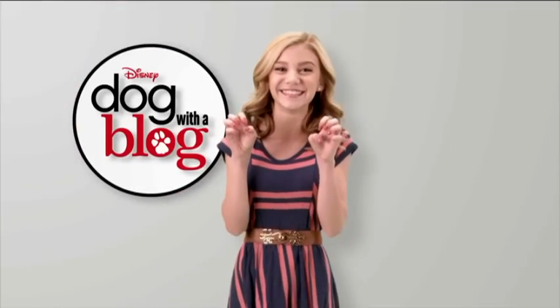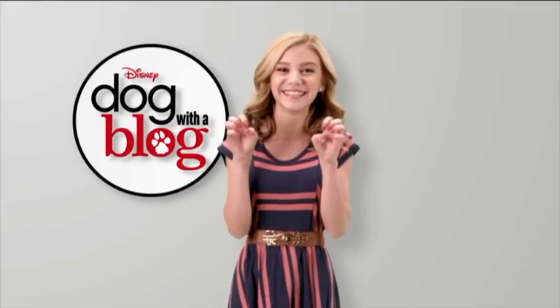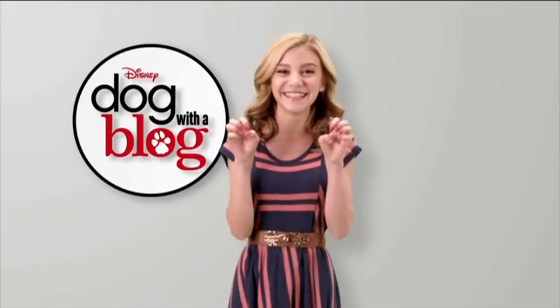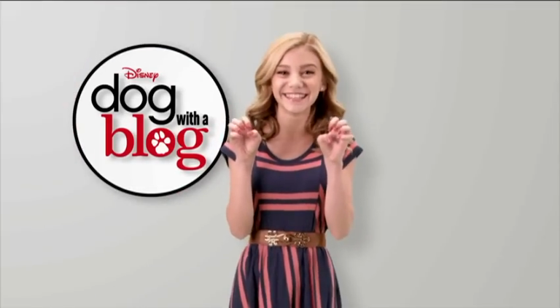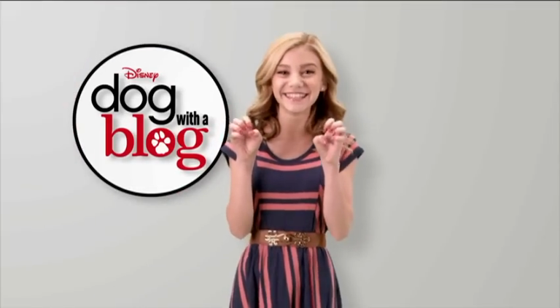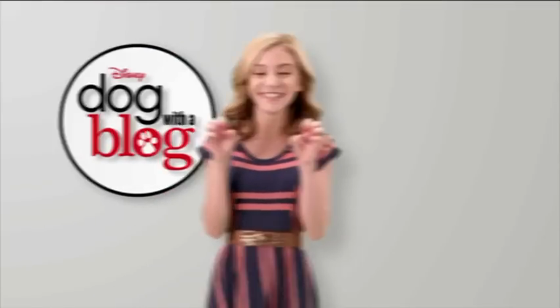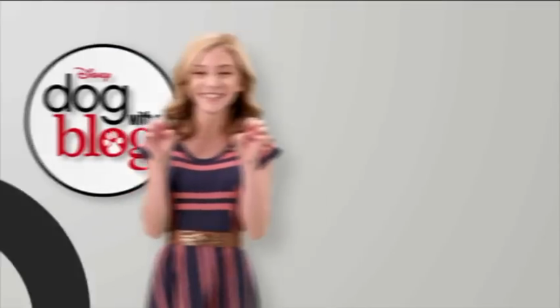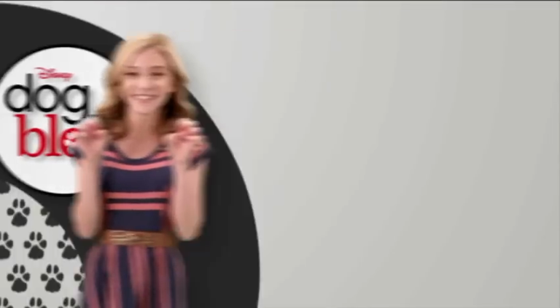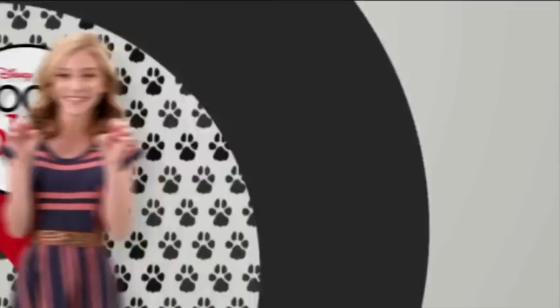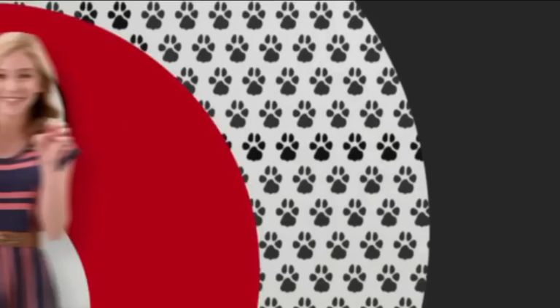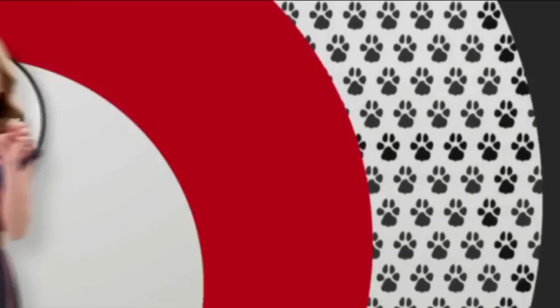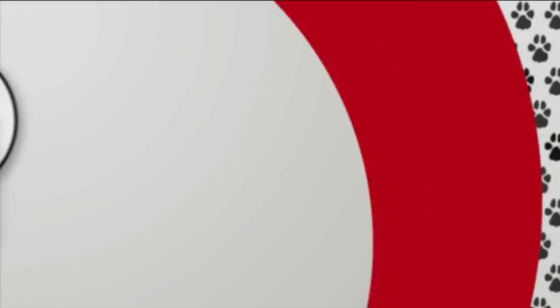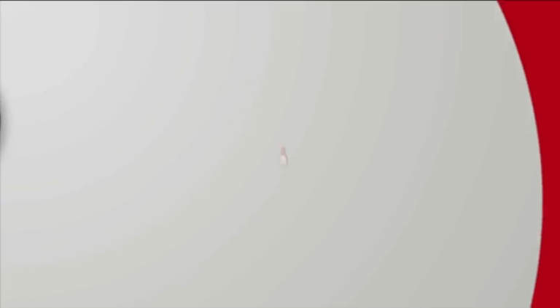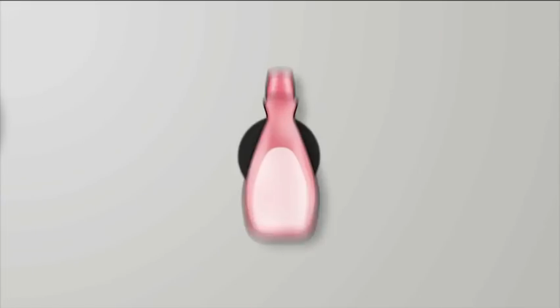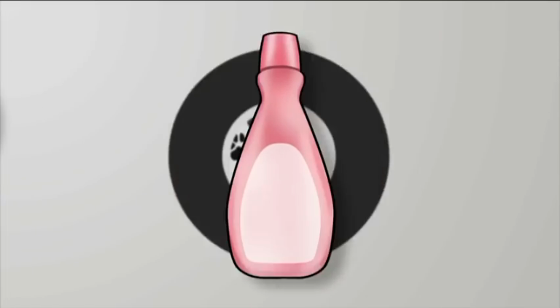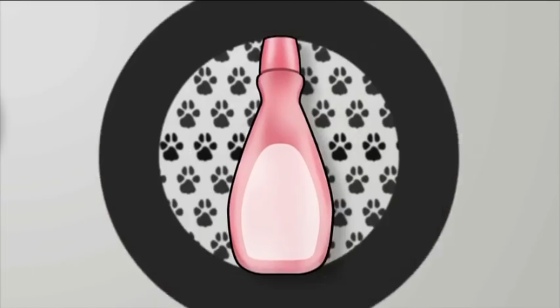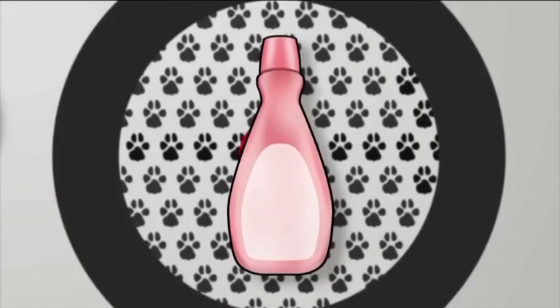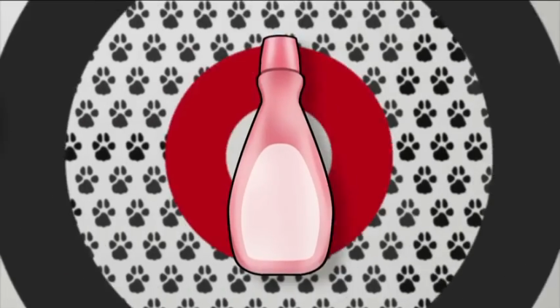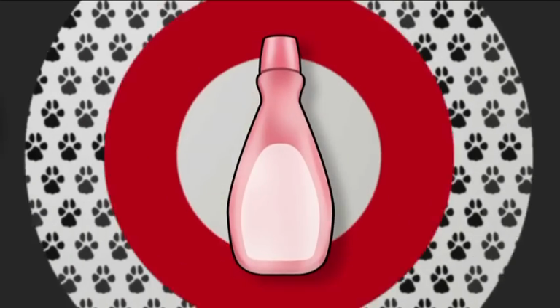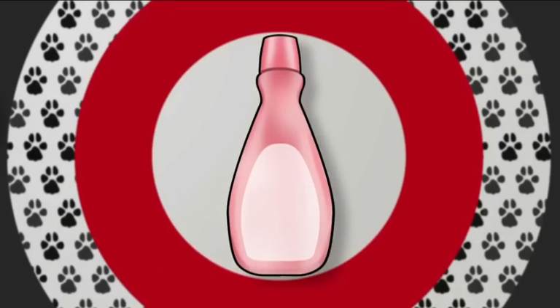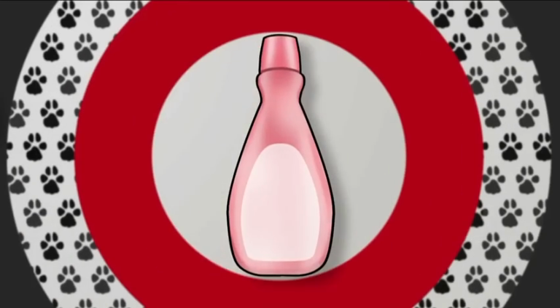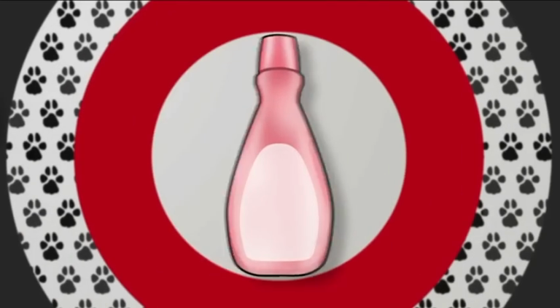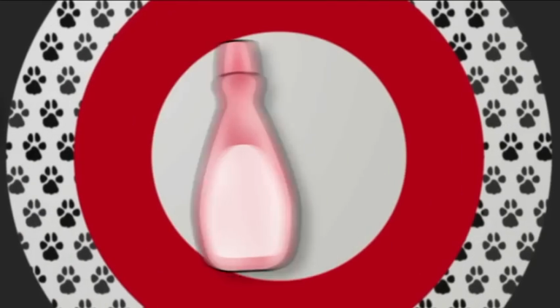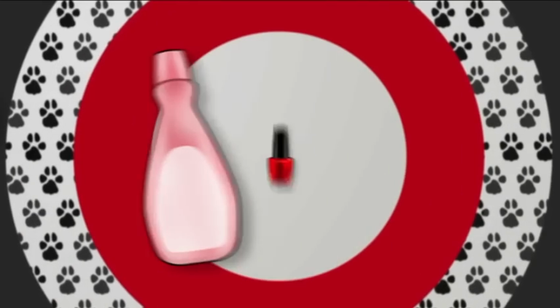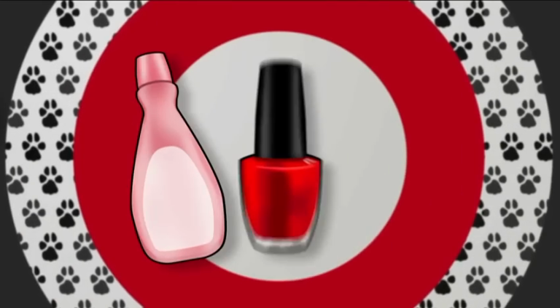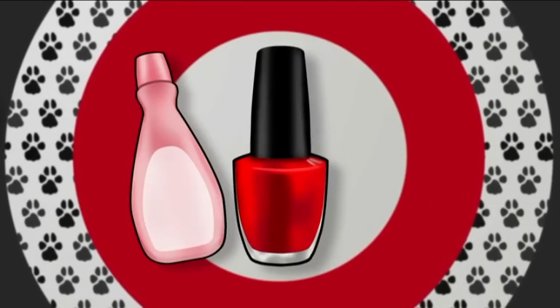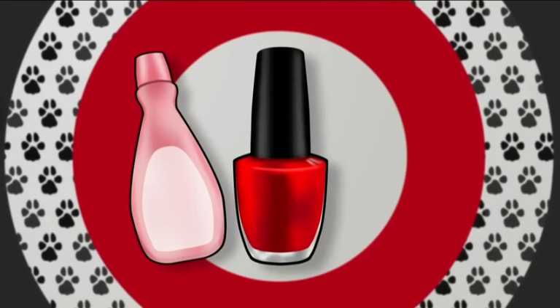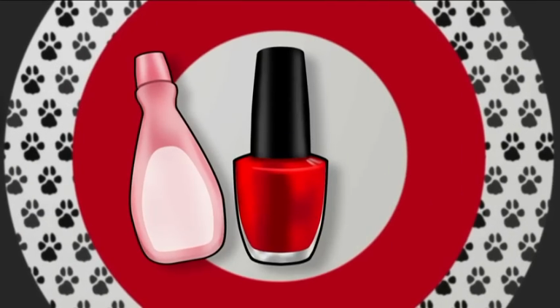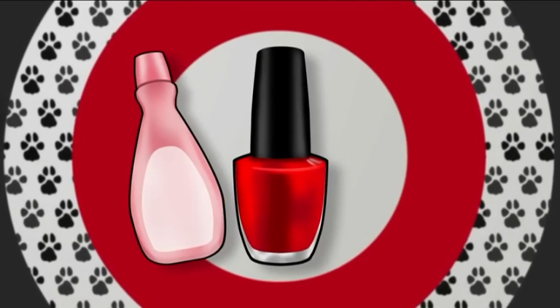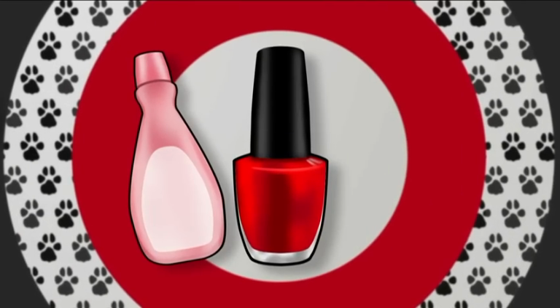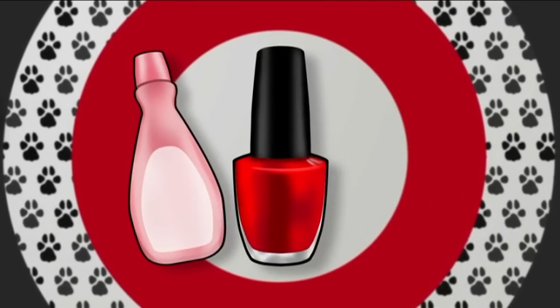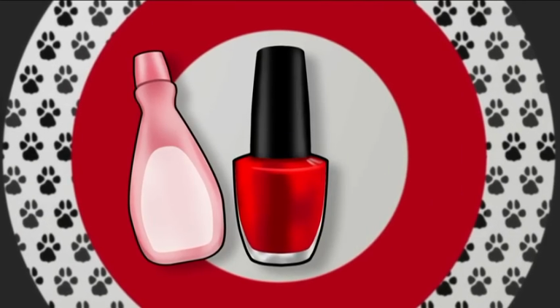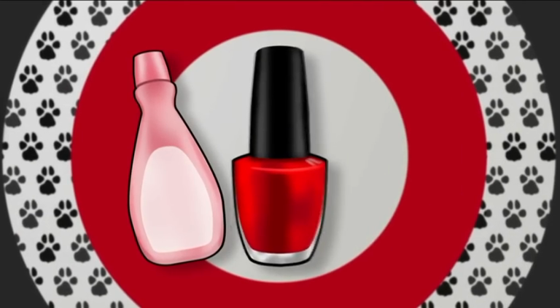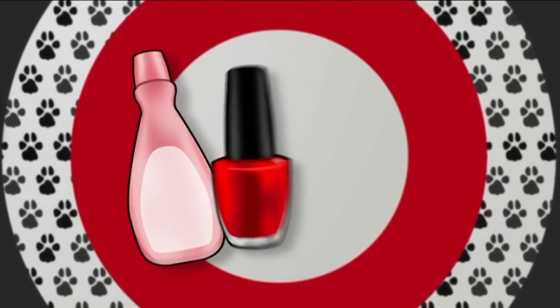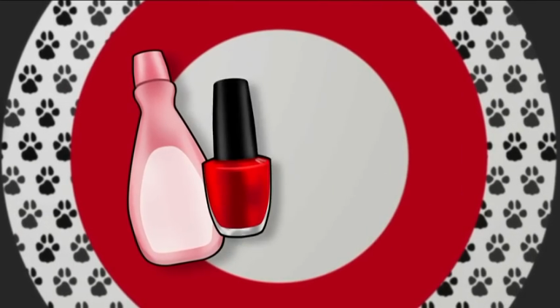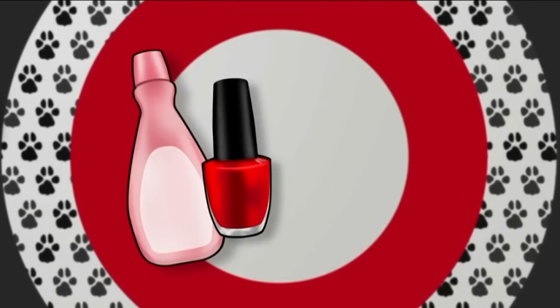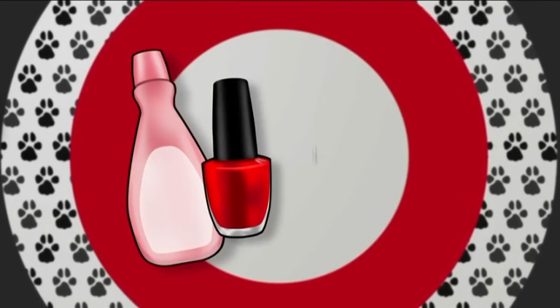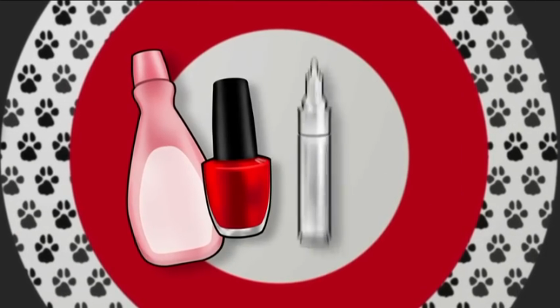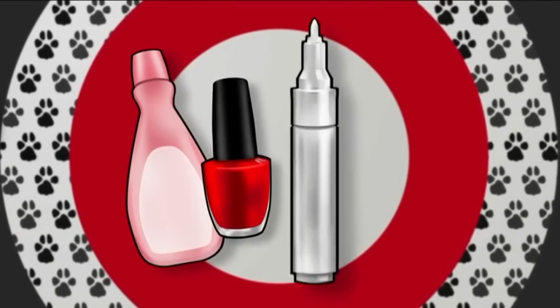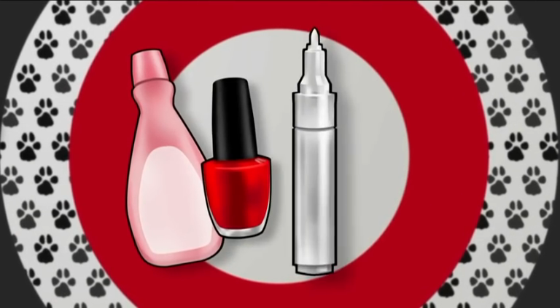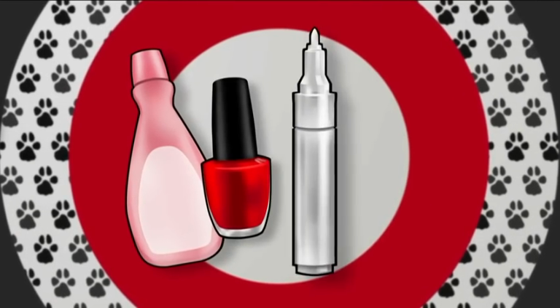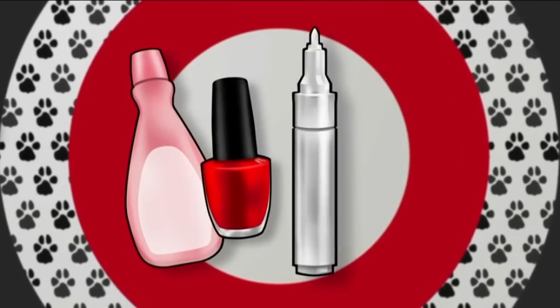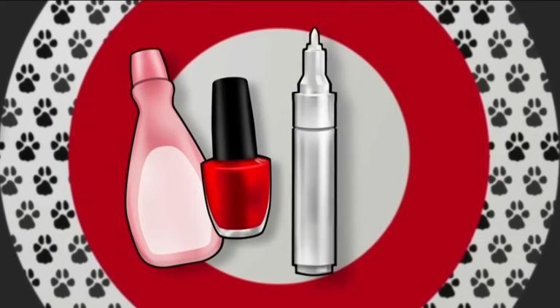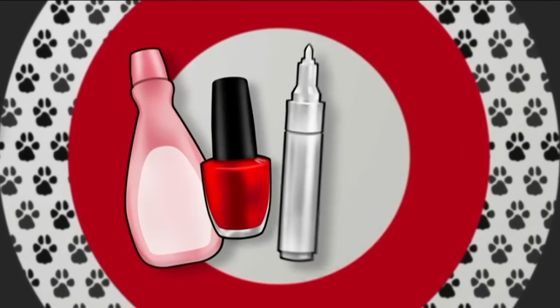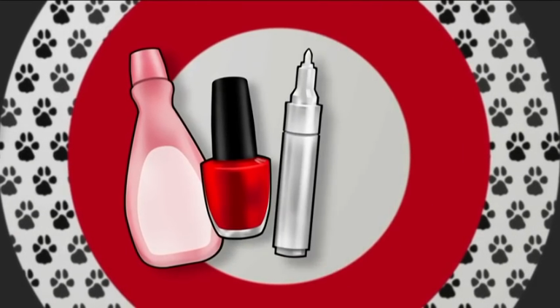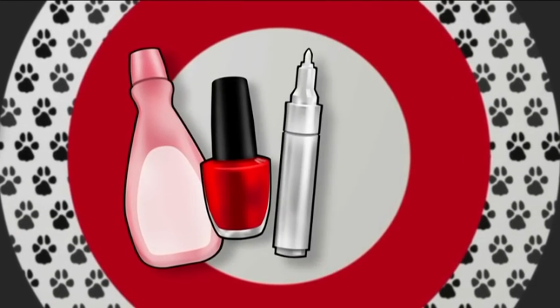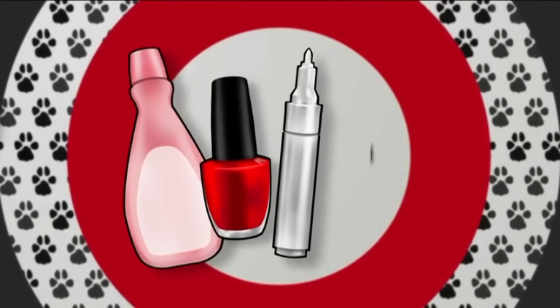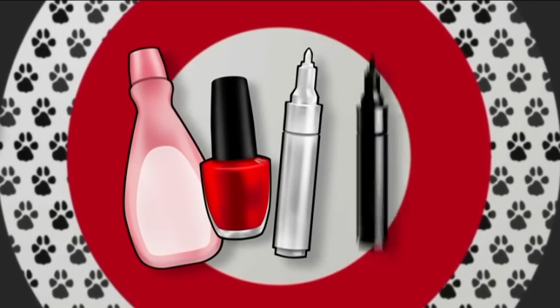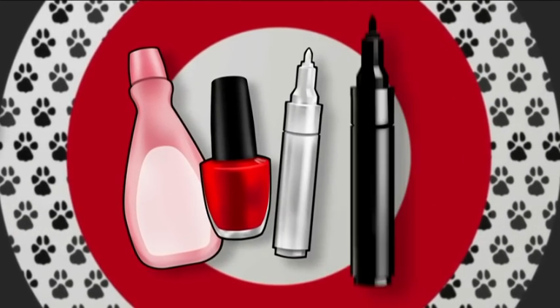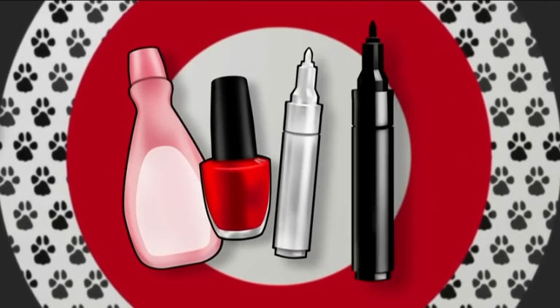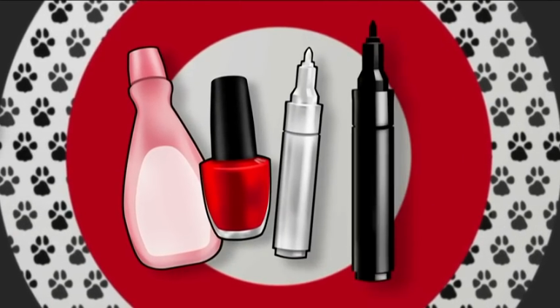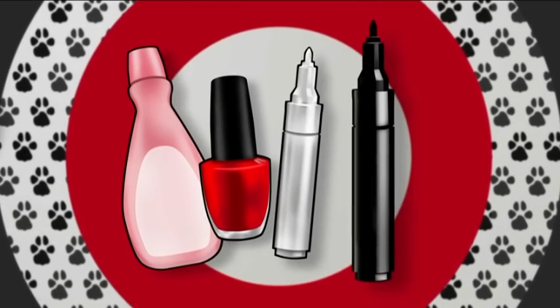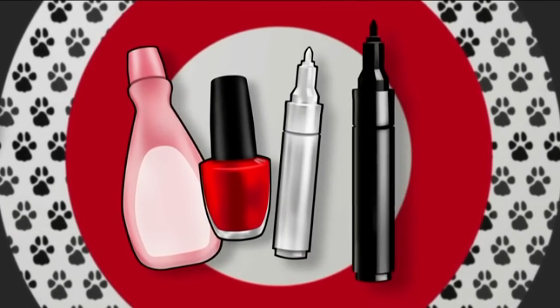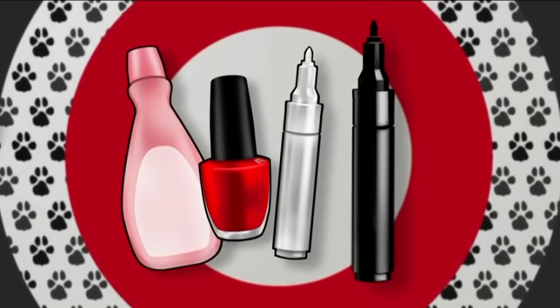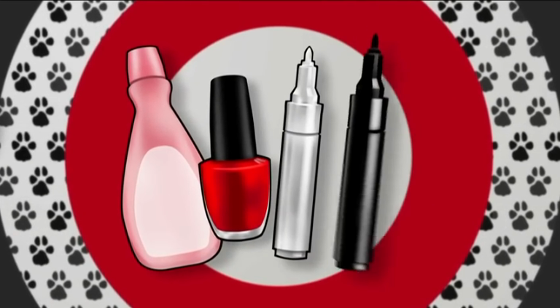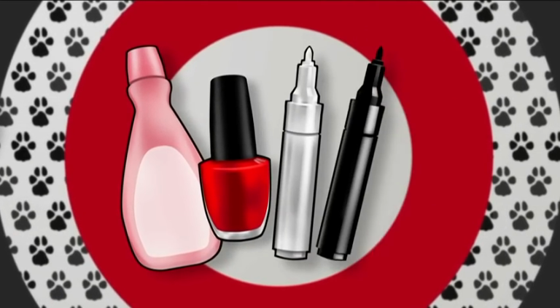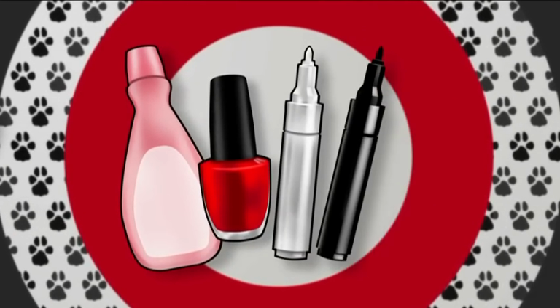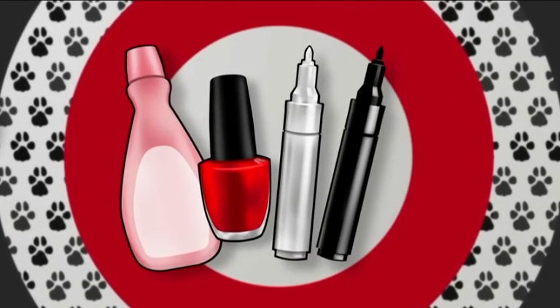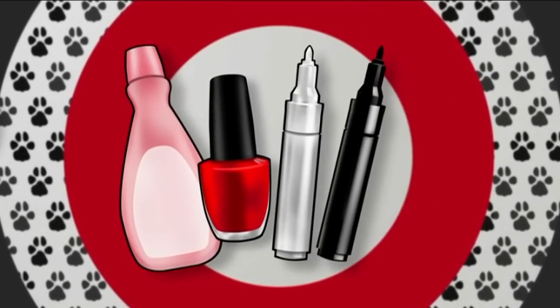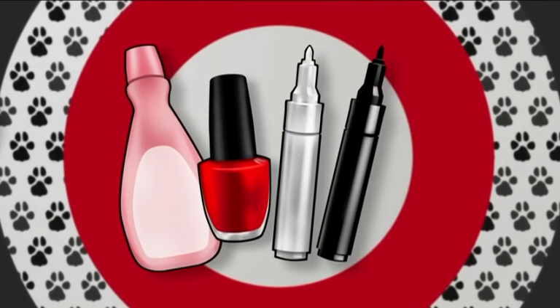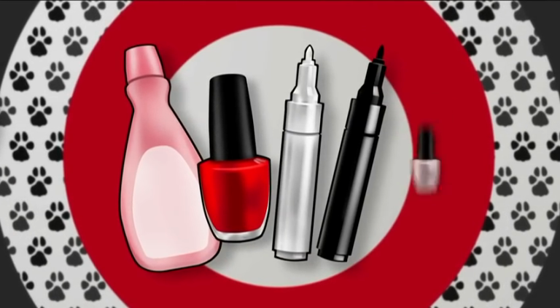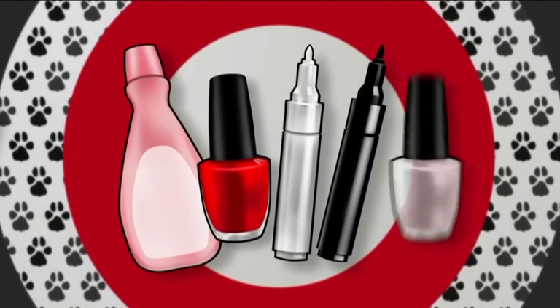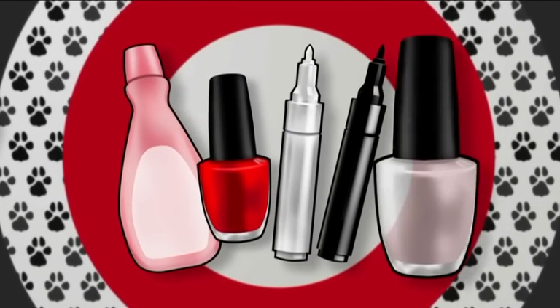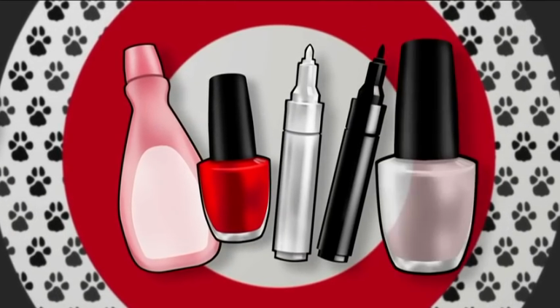To do this you'll need nail polish remover, red nail polish, a white nail pen, a black nail pen, and clear polish.